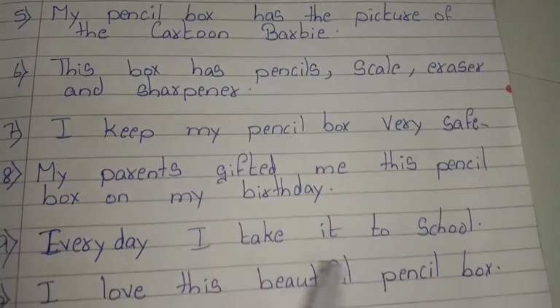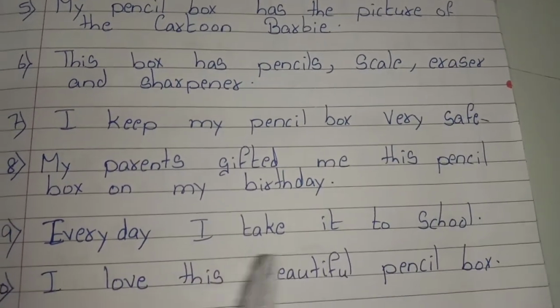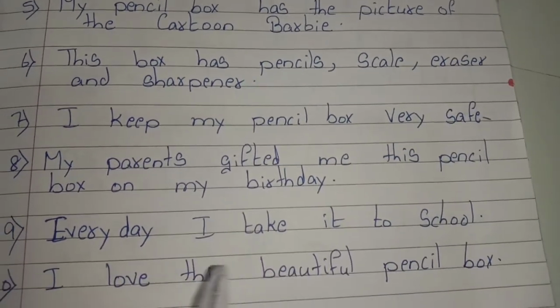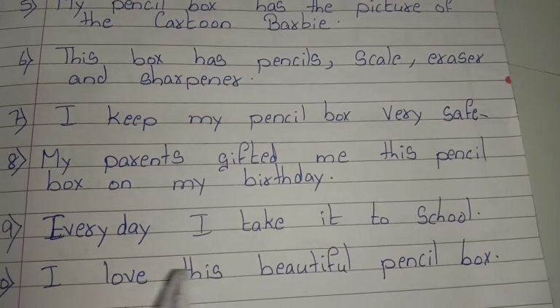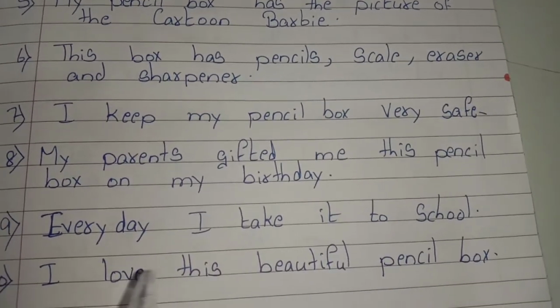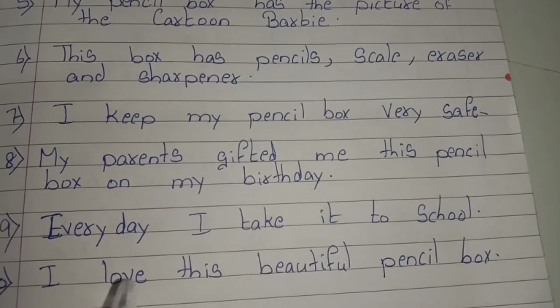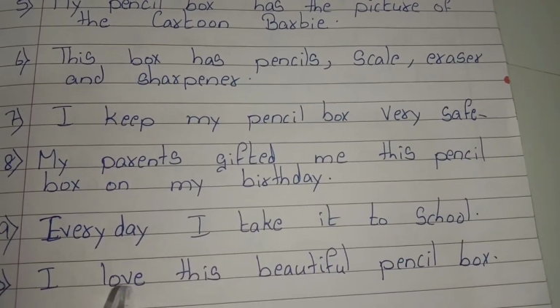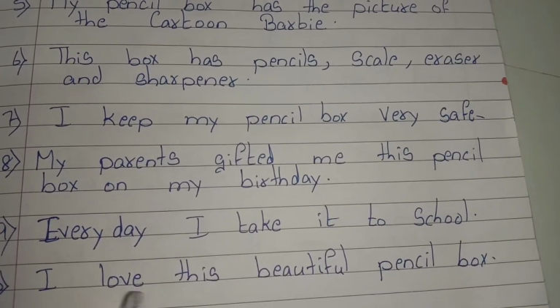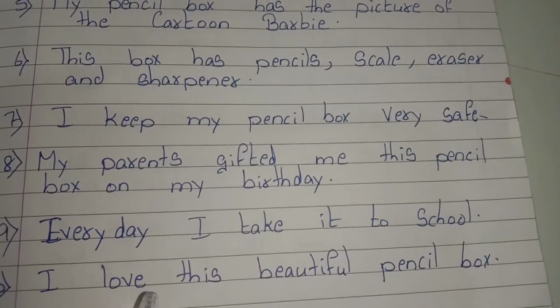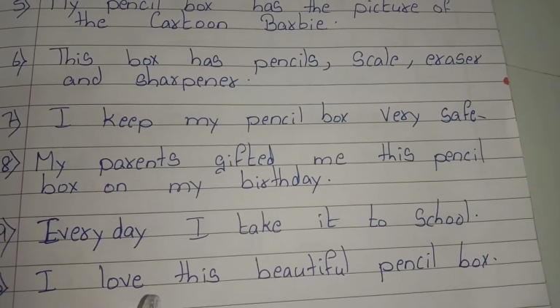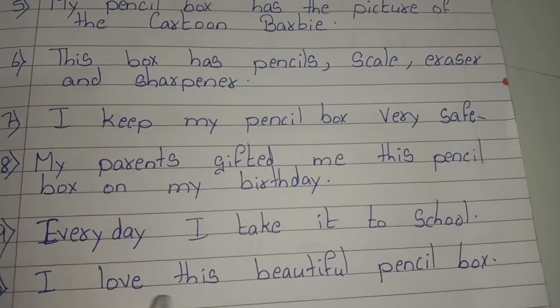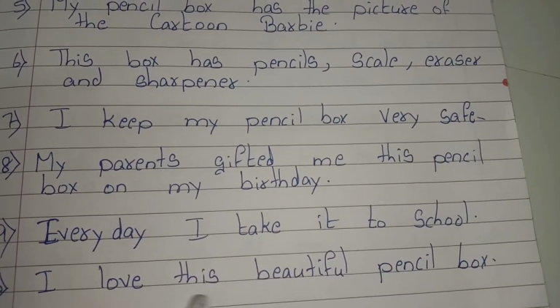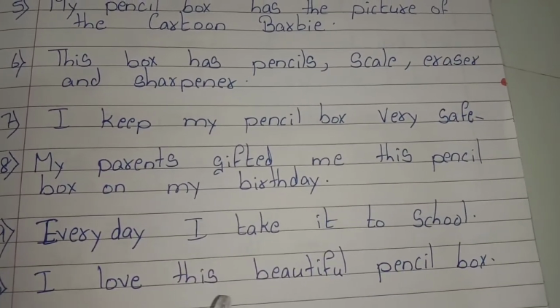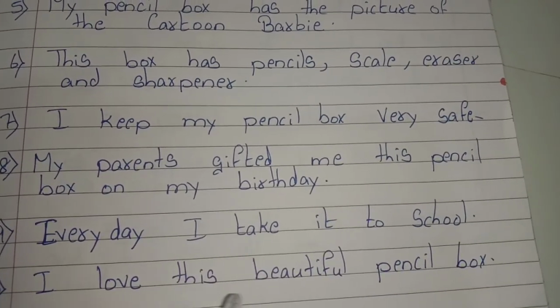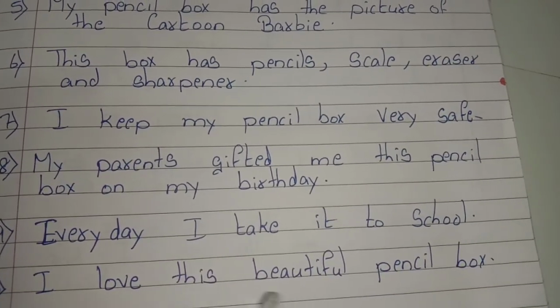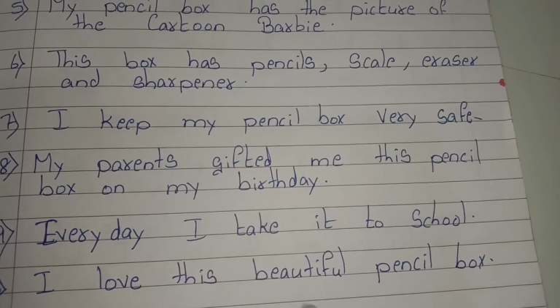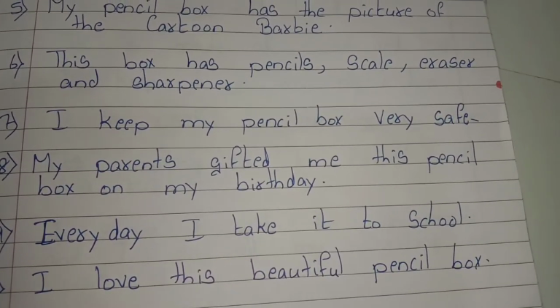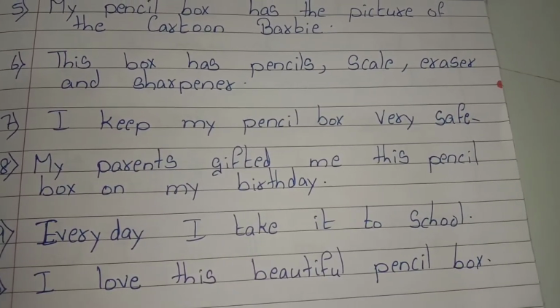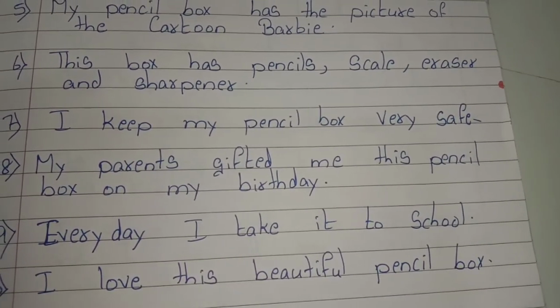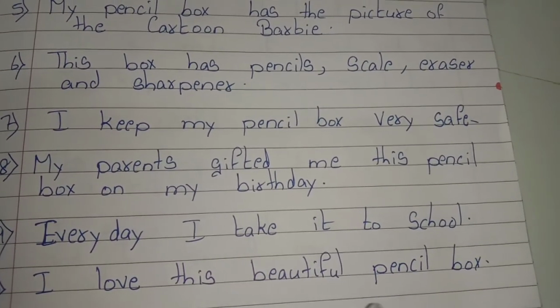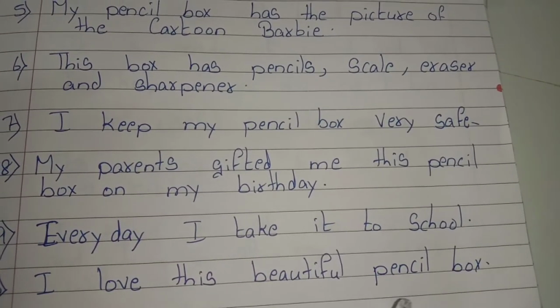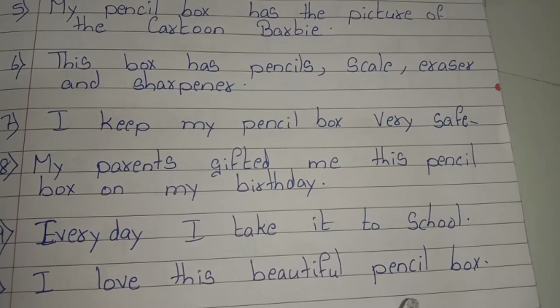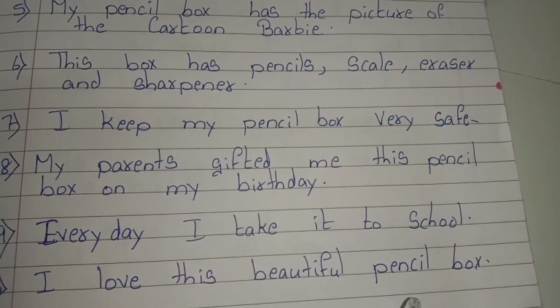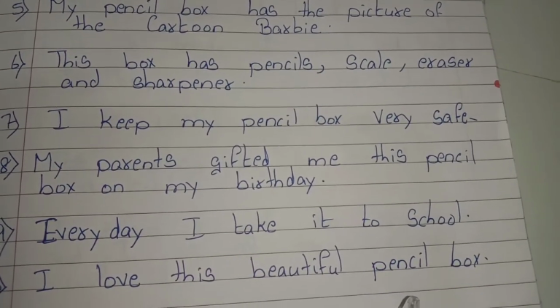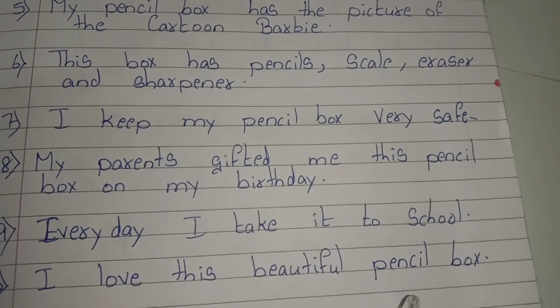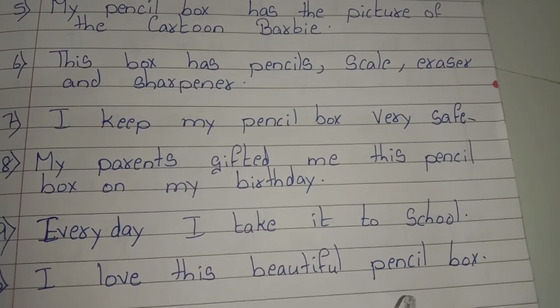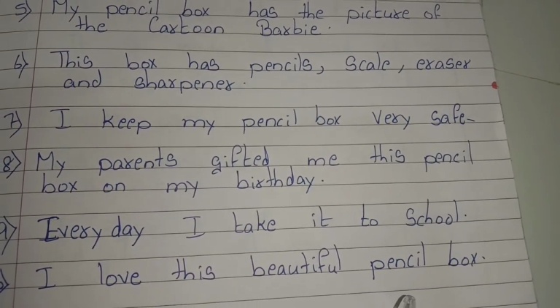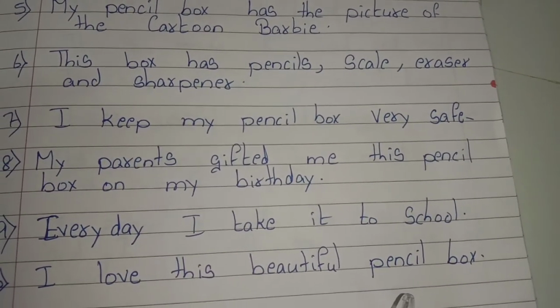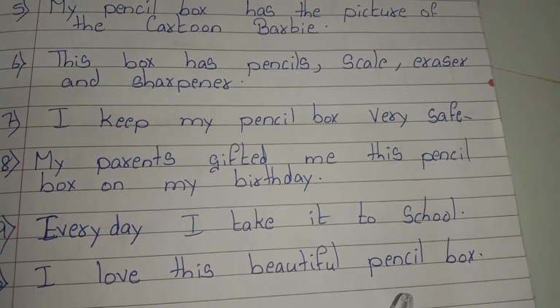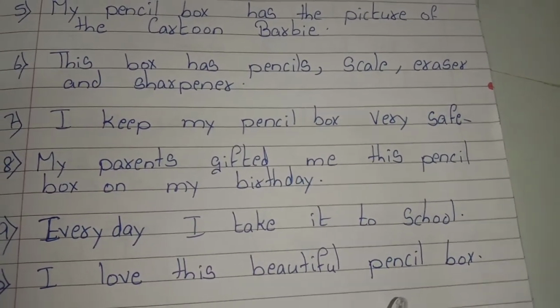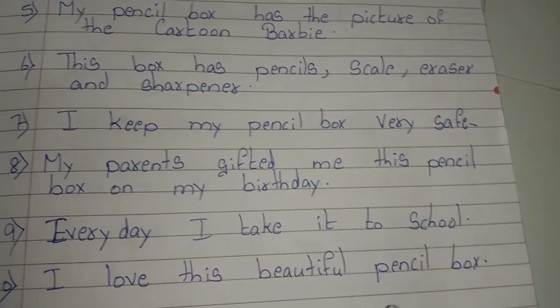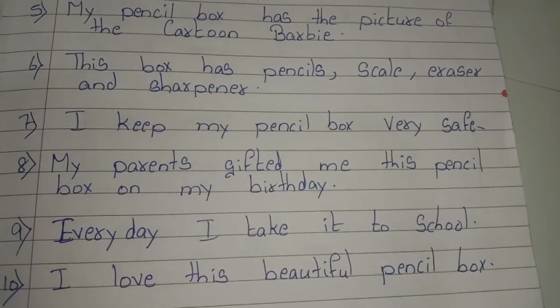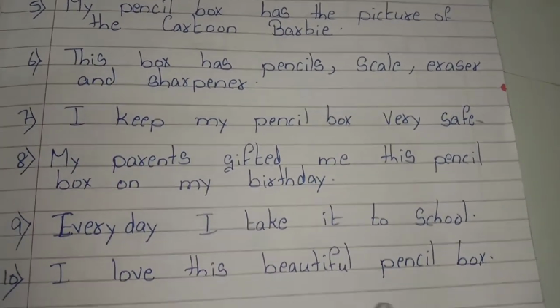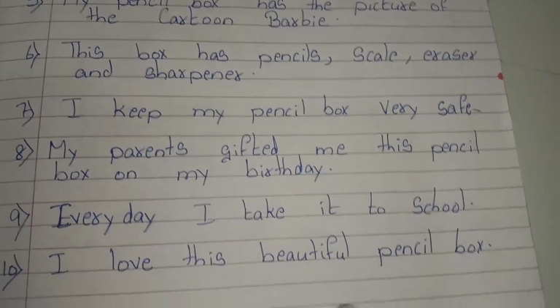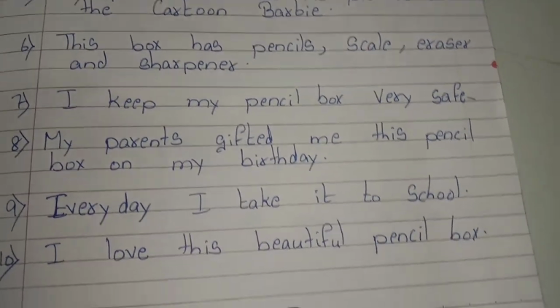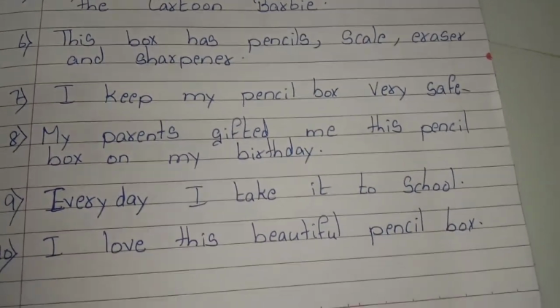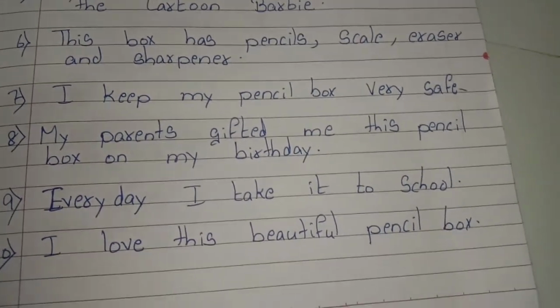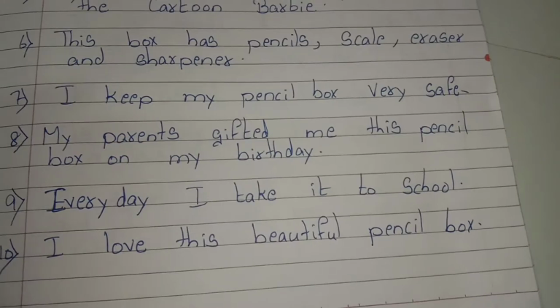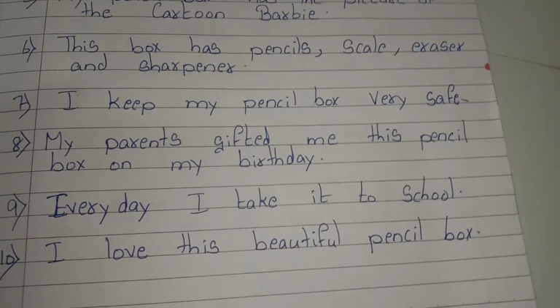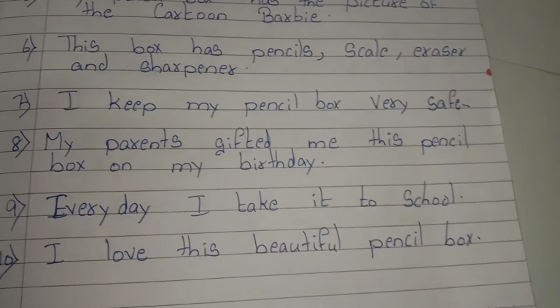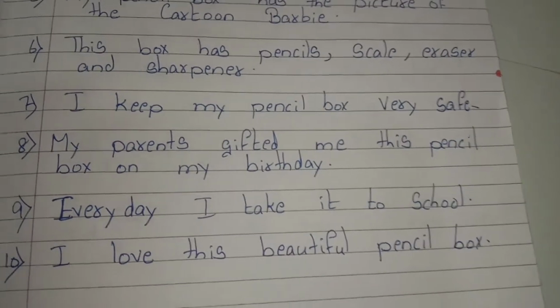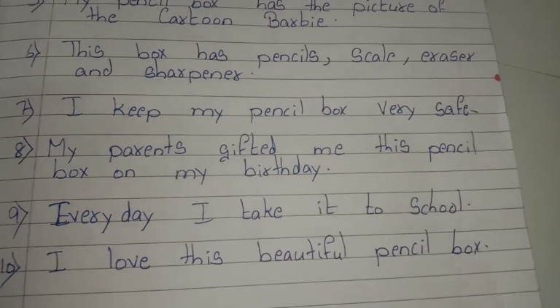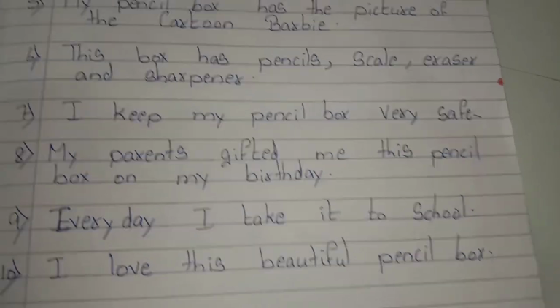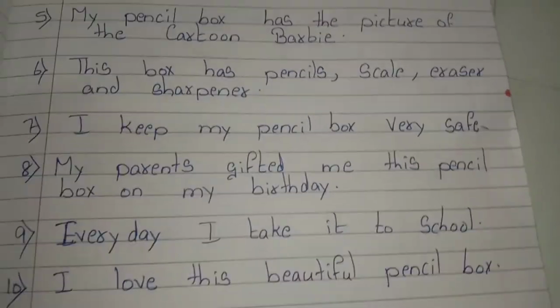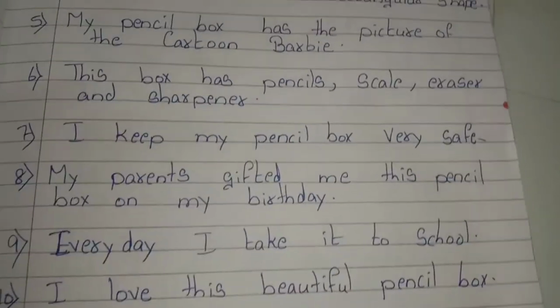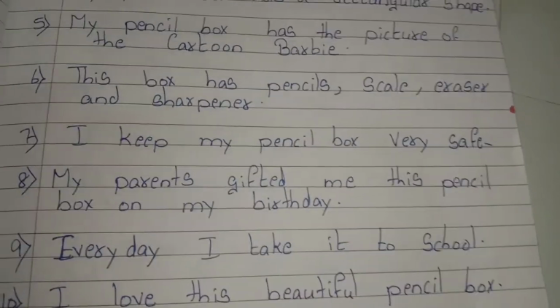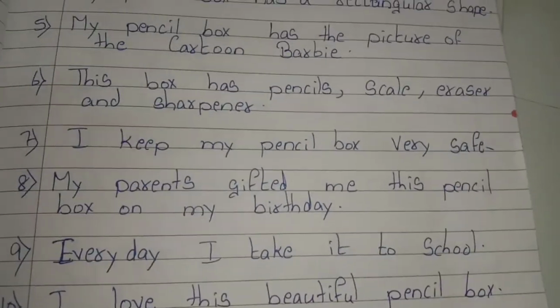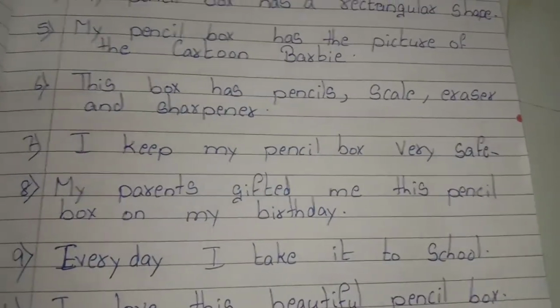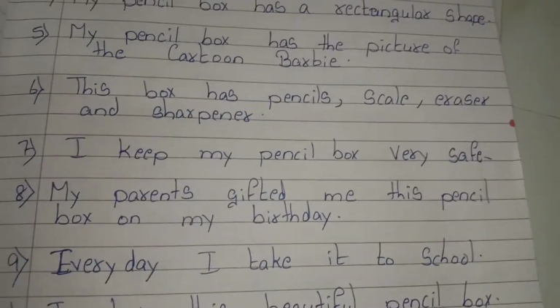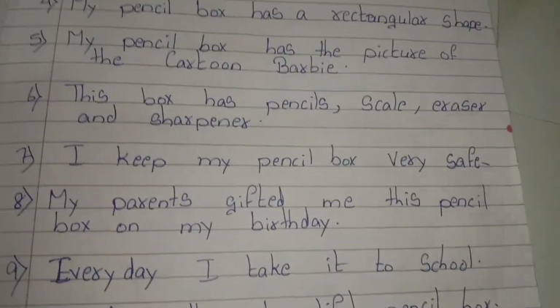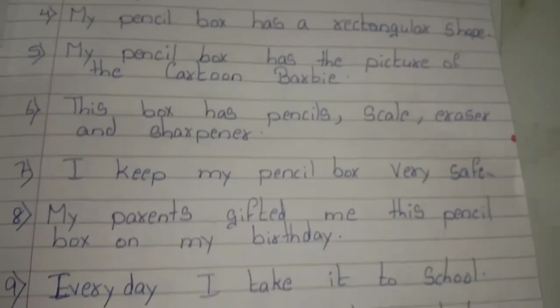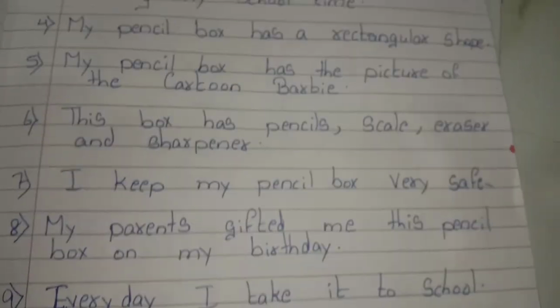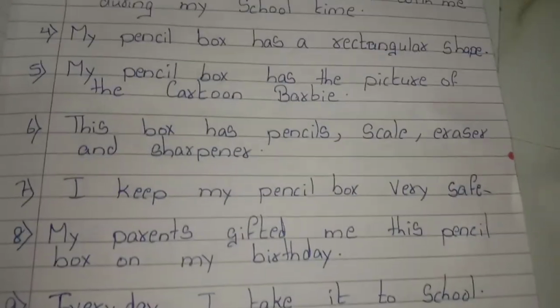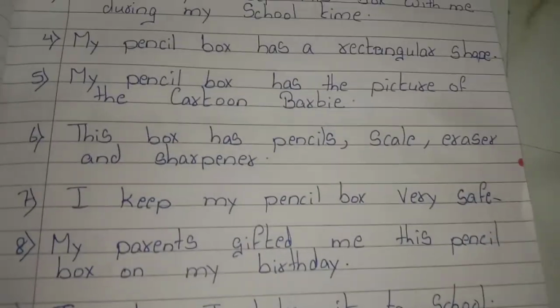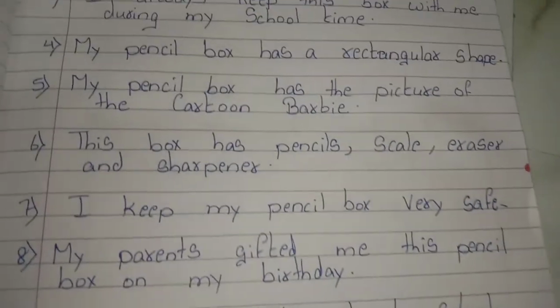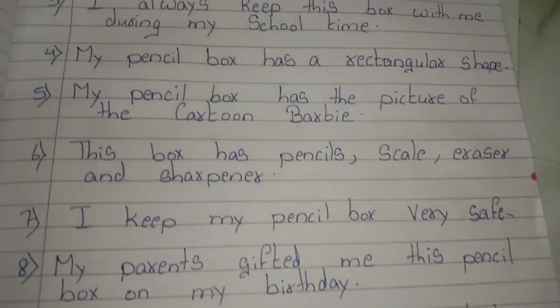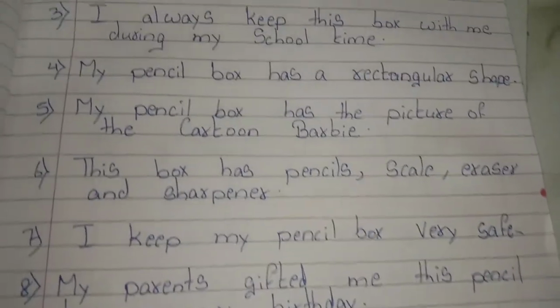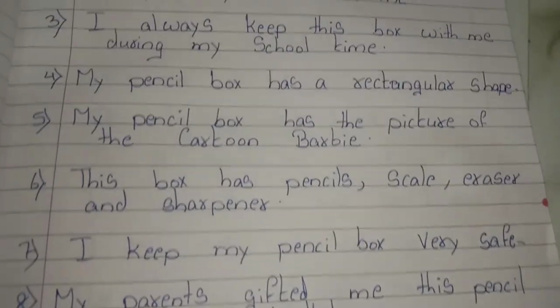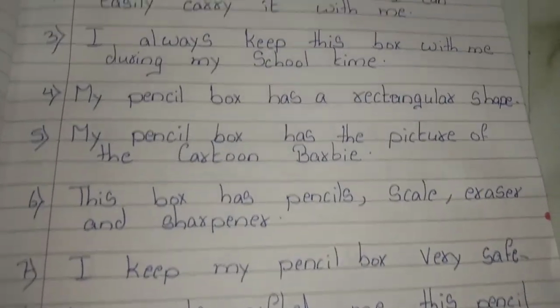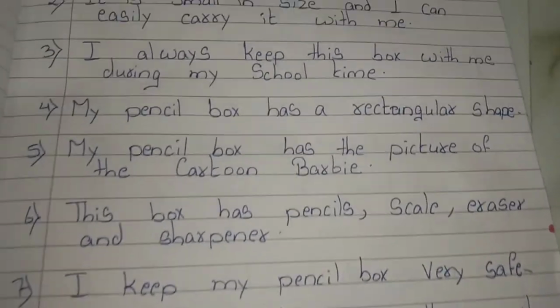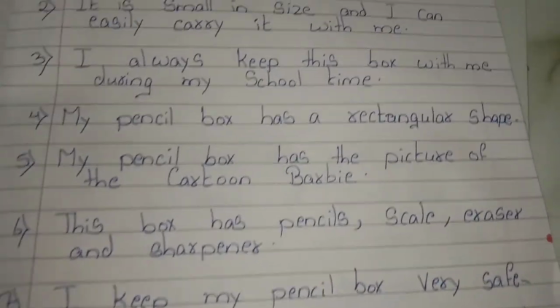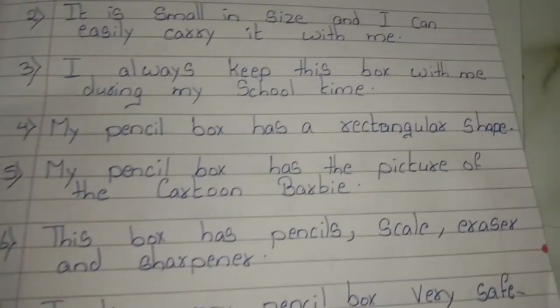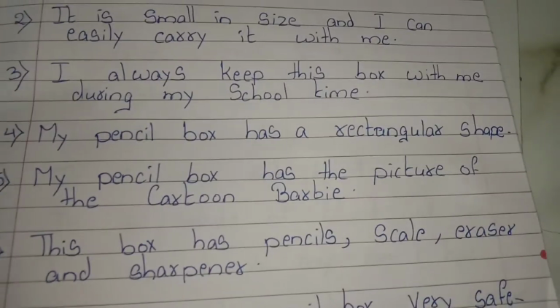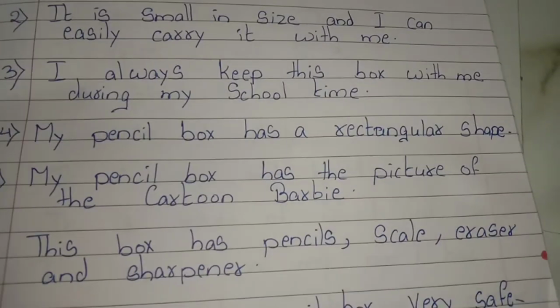I love this beautiful pencil box. Thank you friends. Thanks for watching. Happy learning.